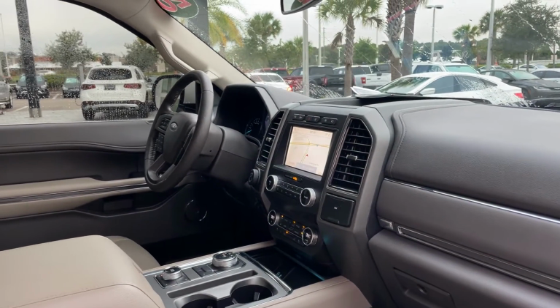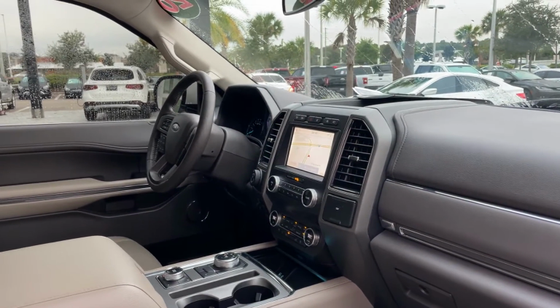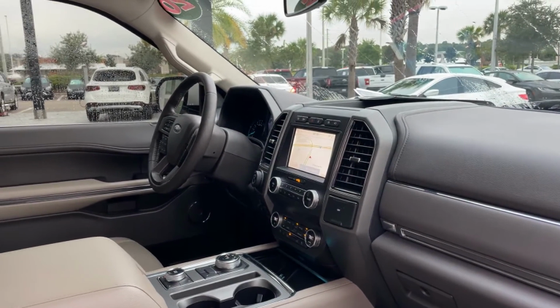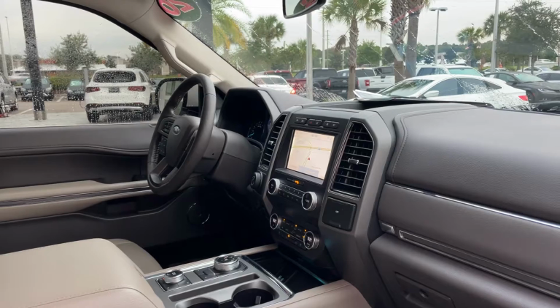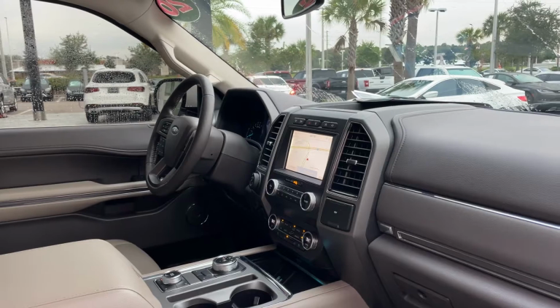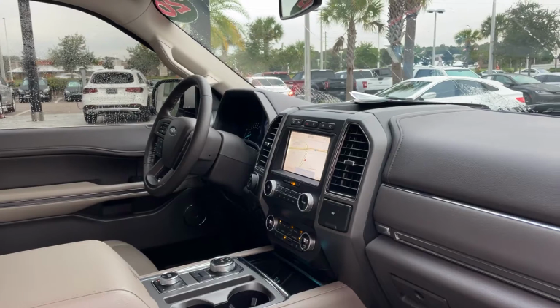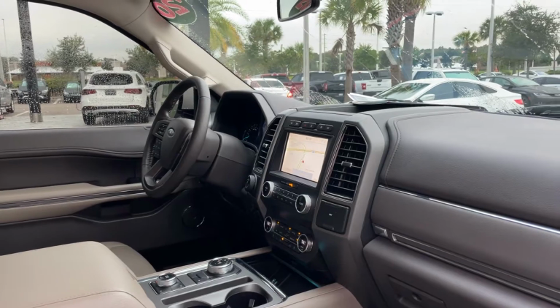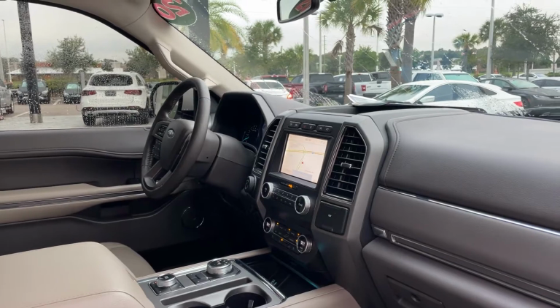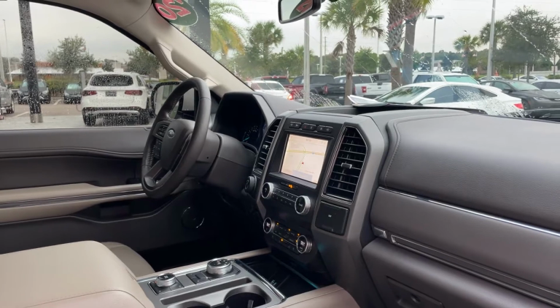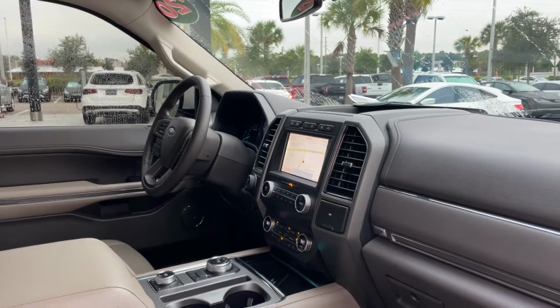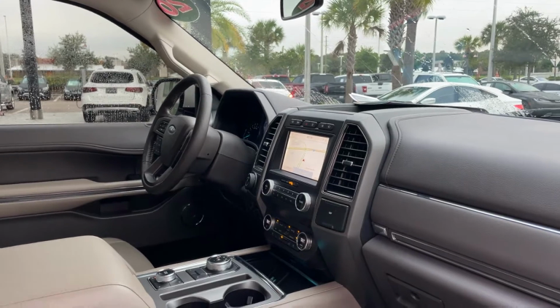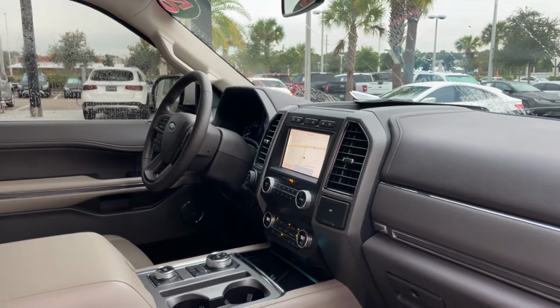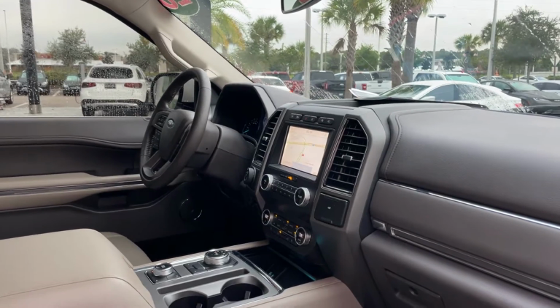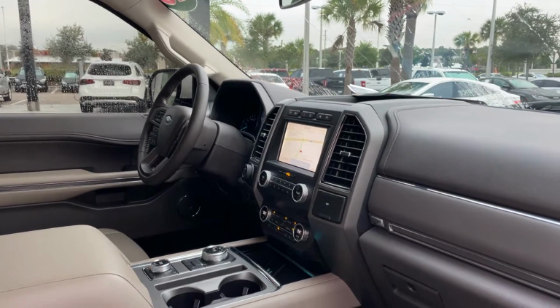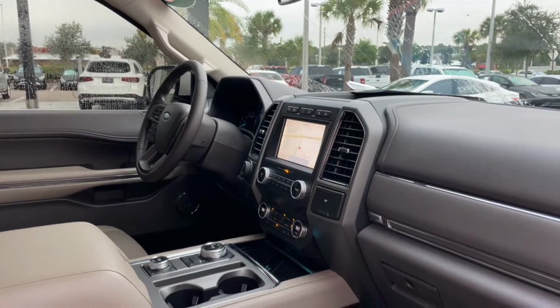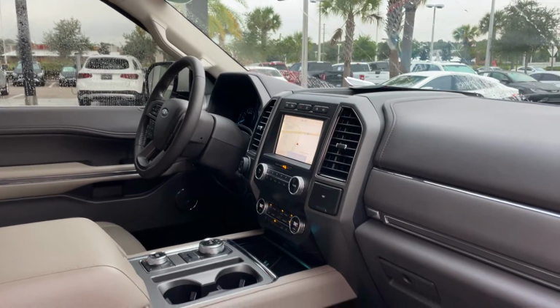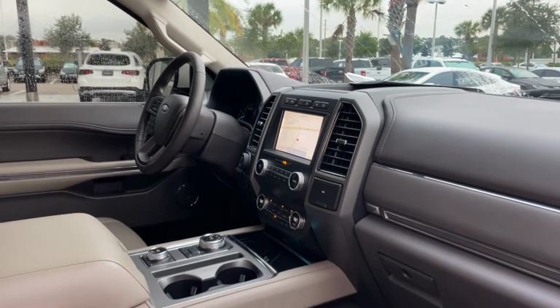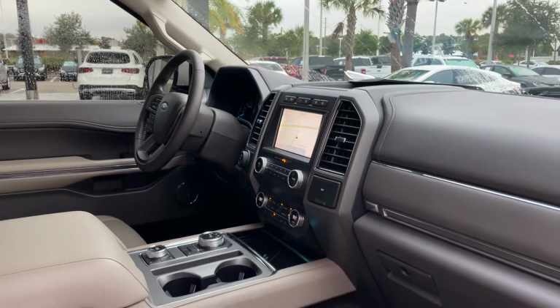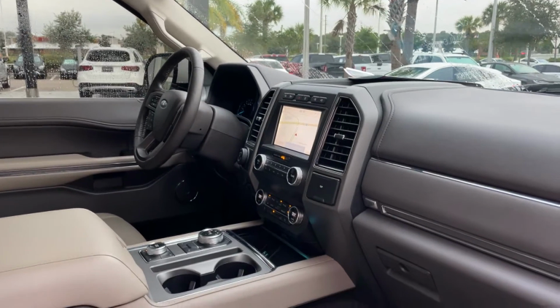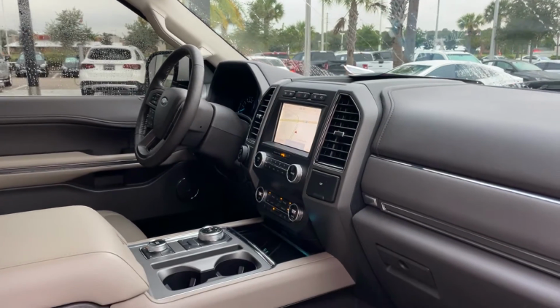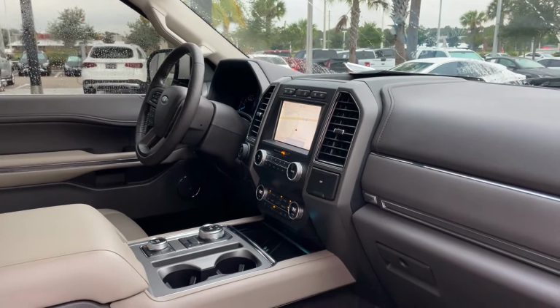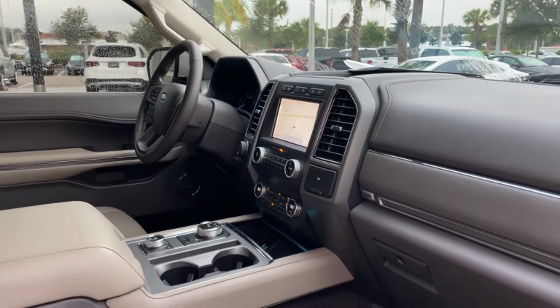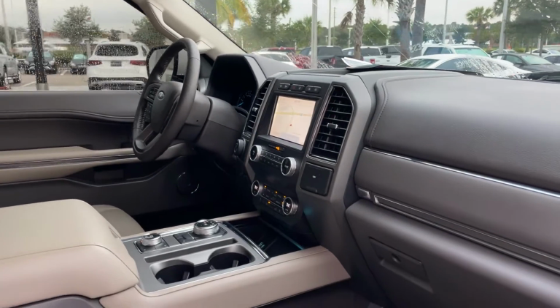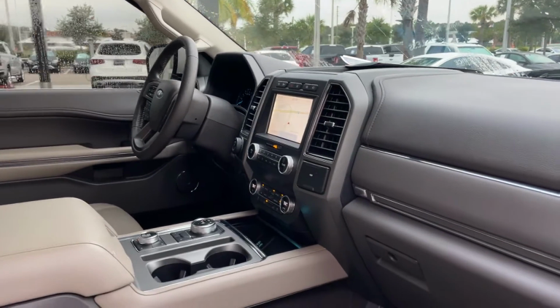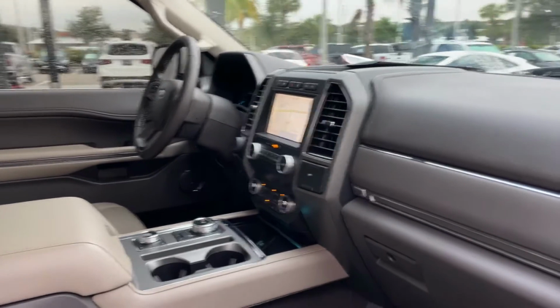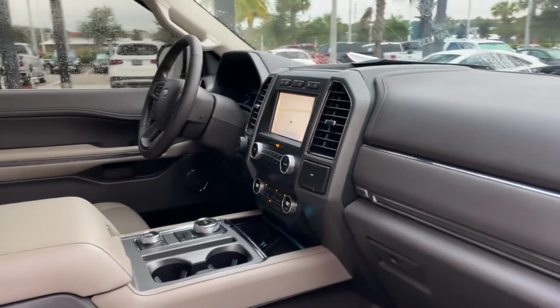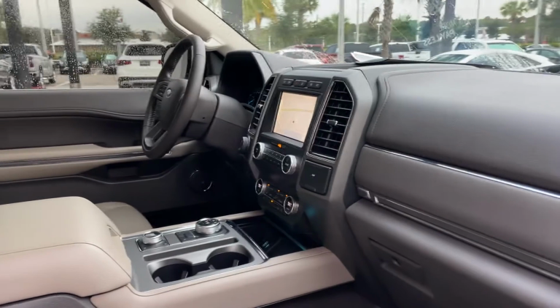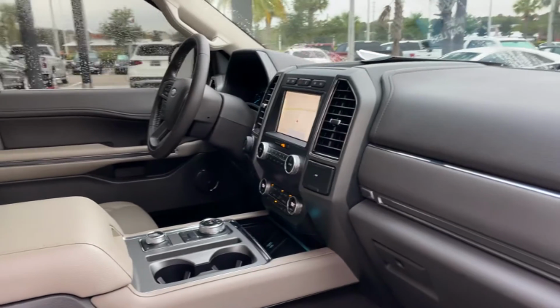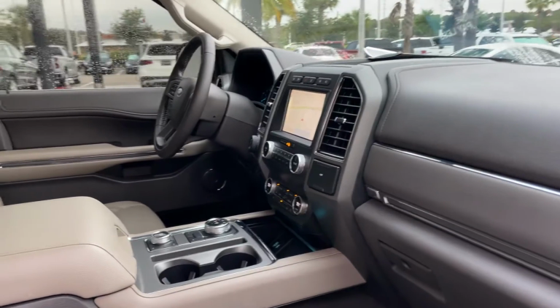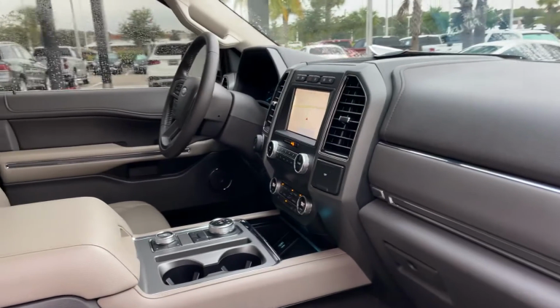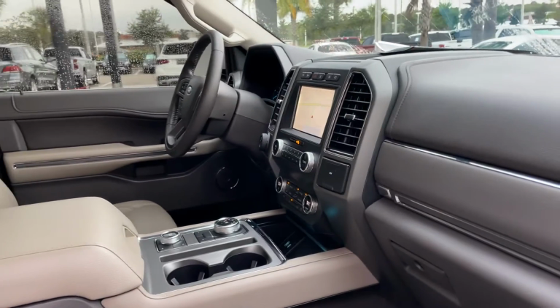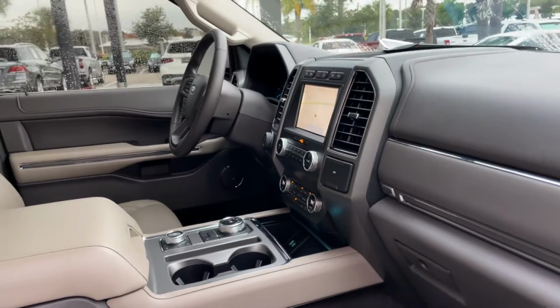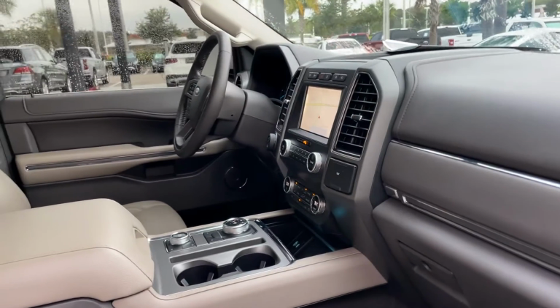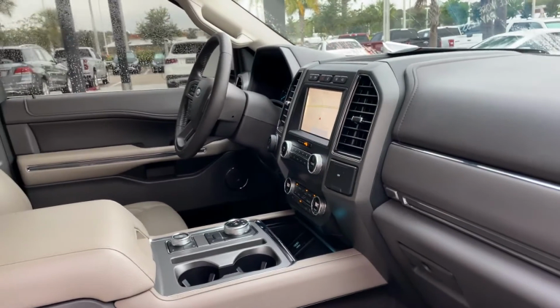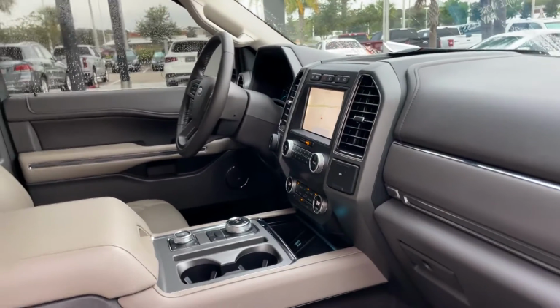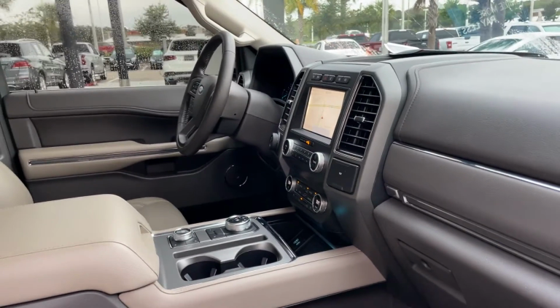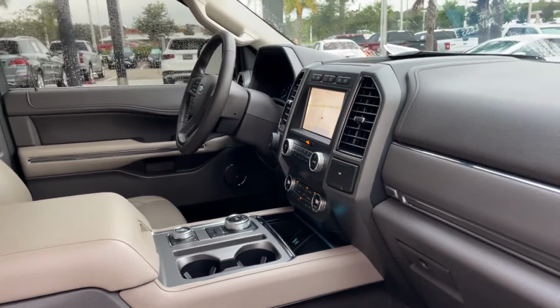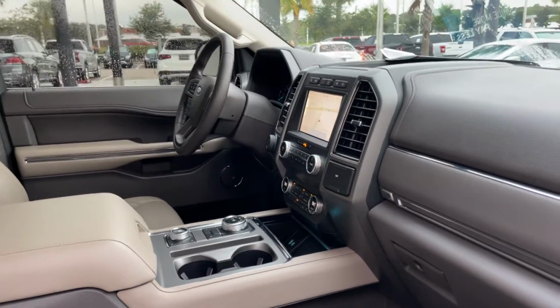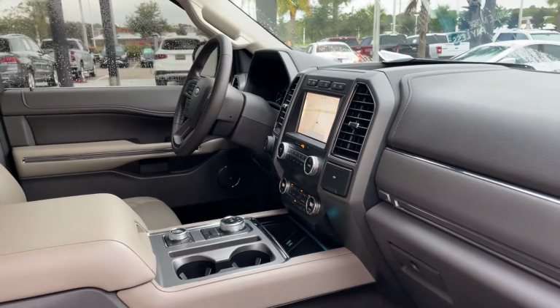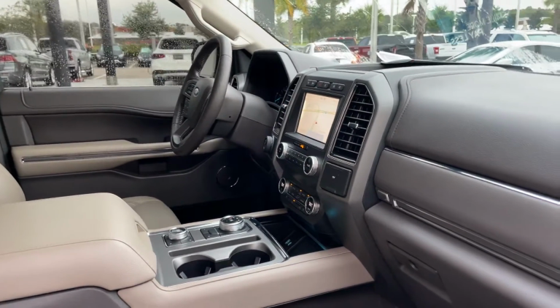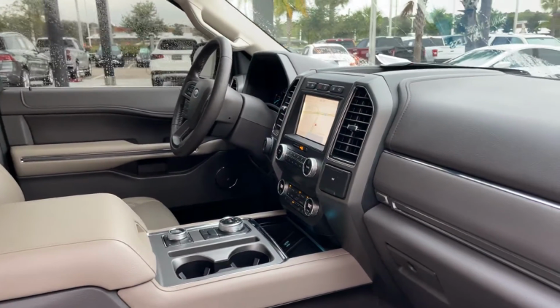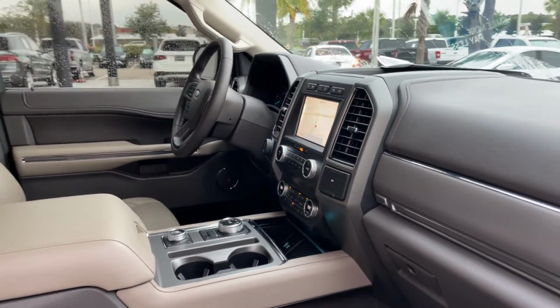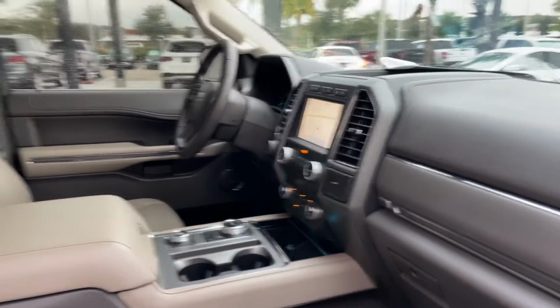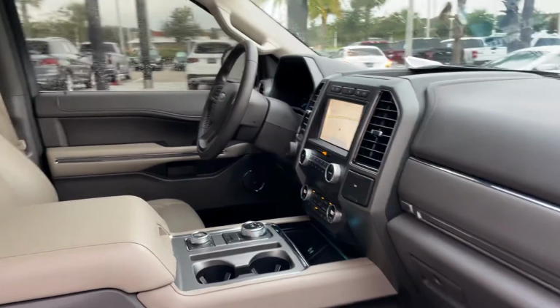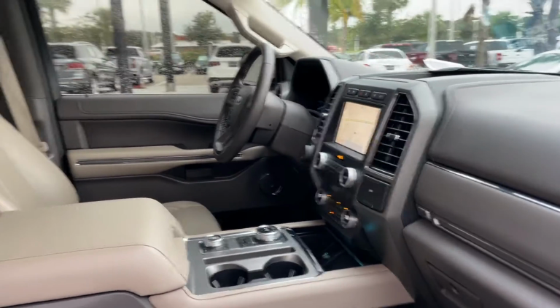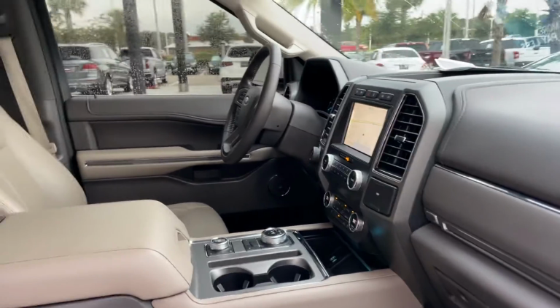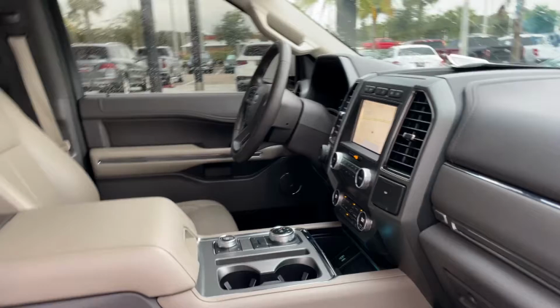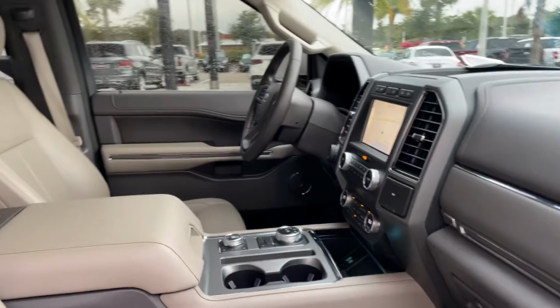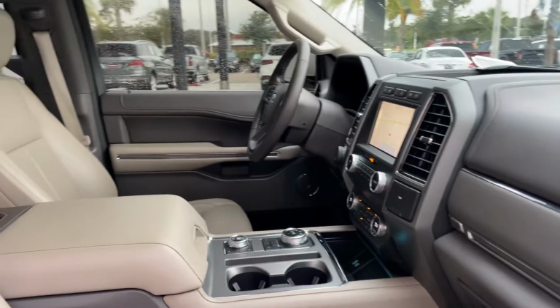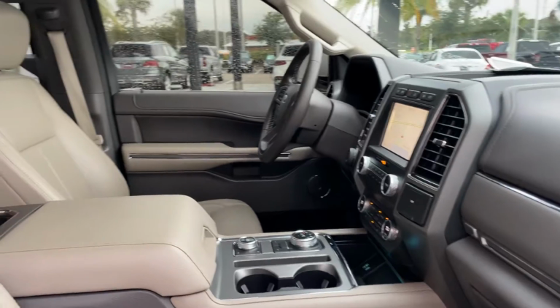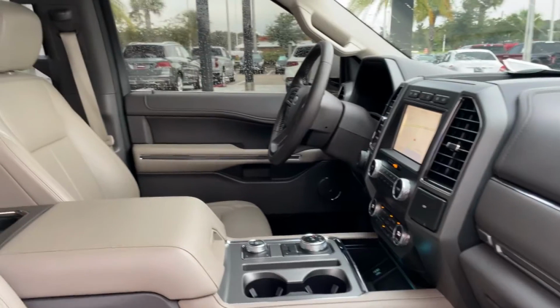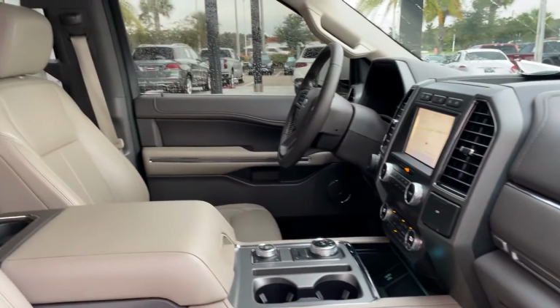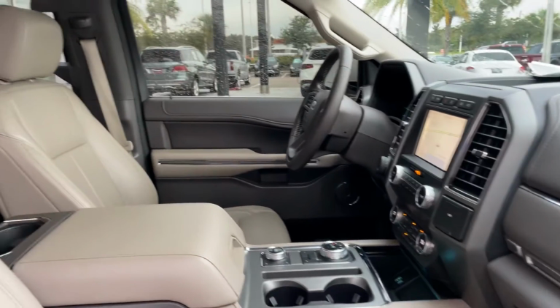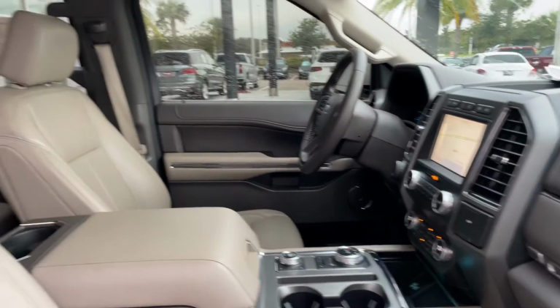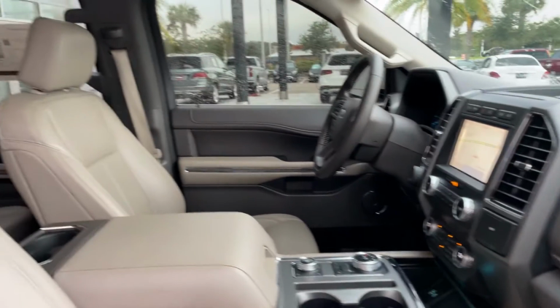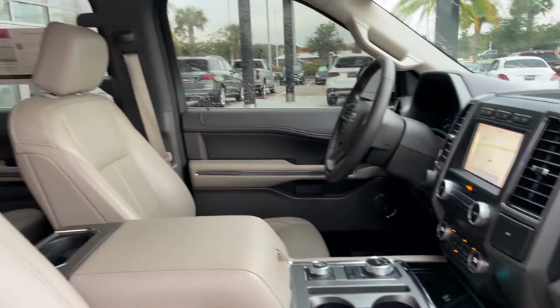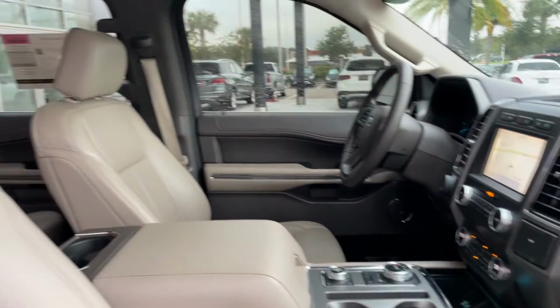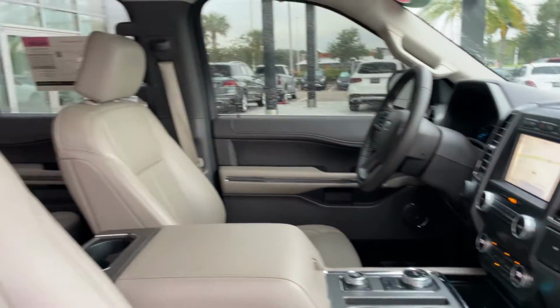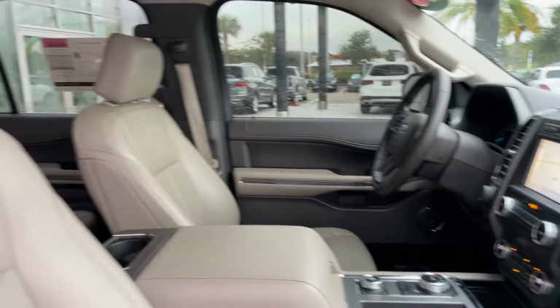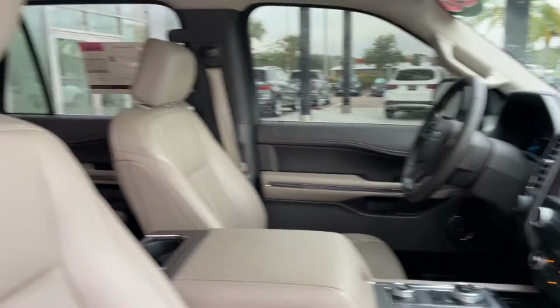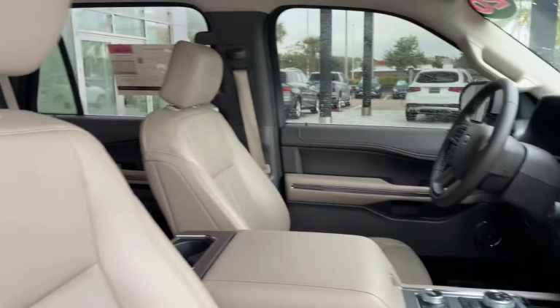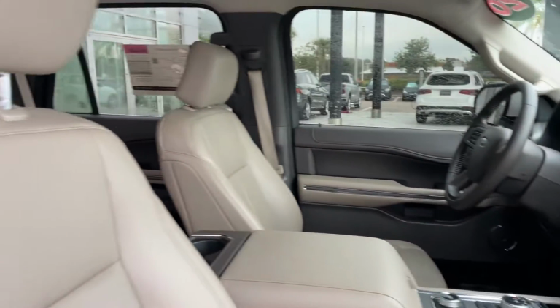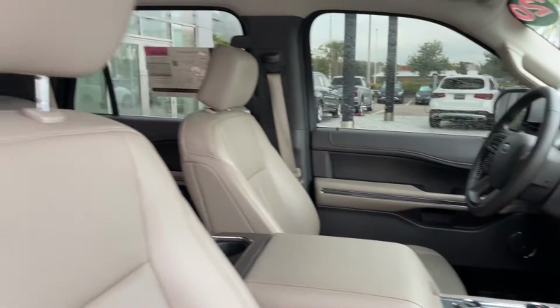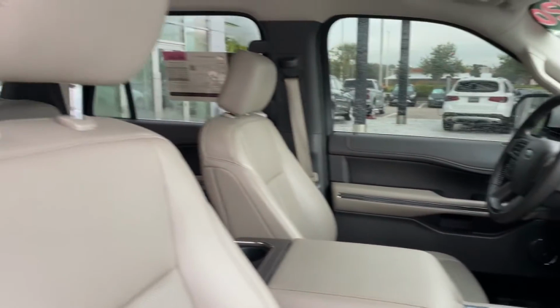It also features satellite radio, navigation, electronic climate control, heating and cold seats, USB for your phone, and a wireless cell phone charger.